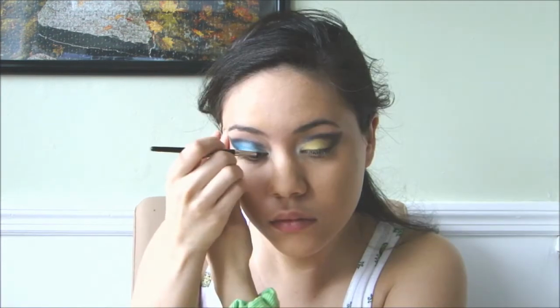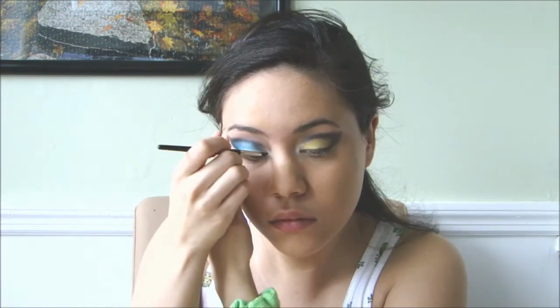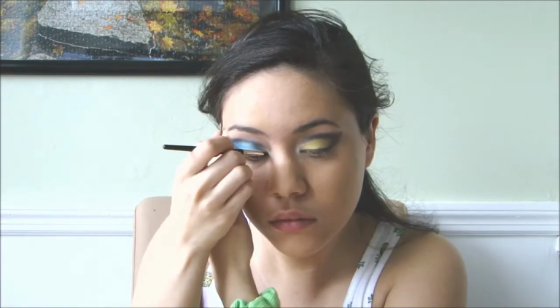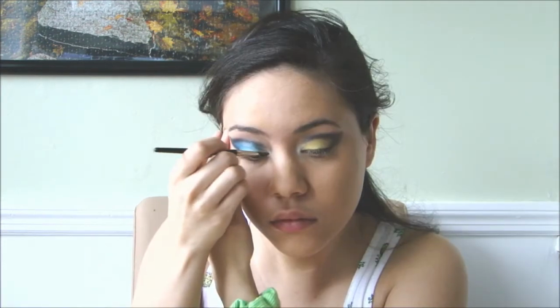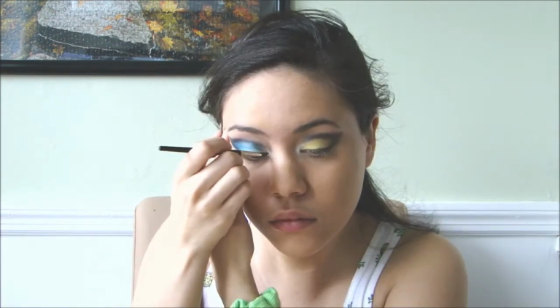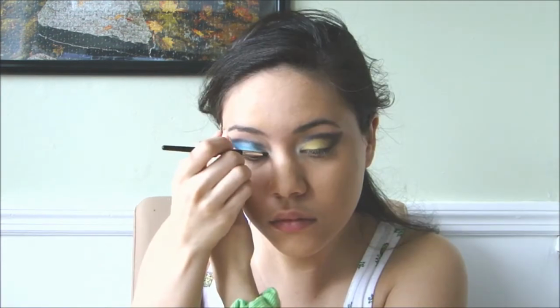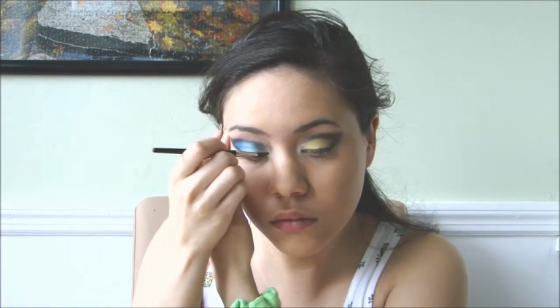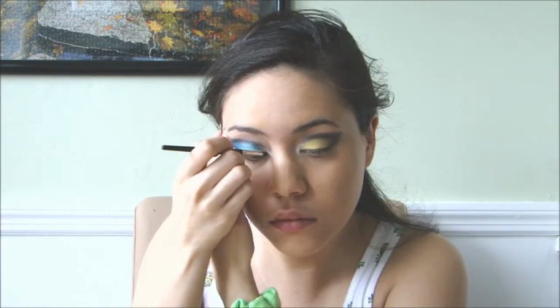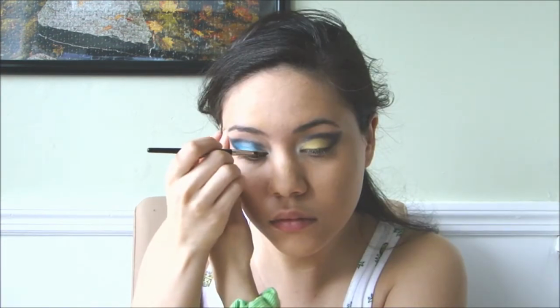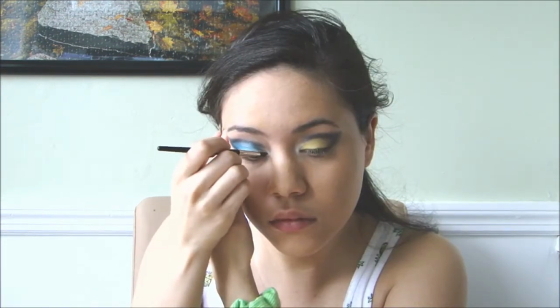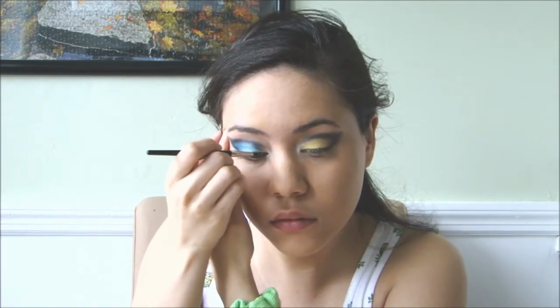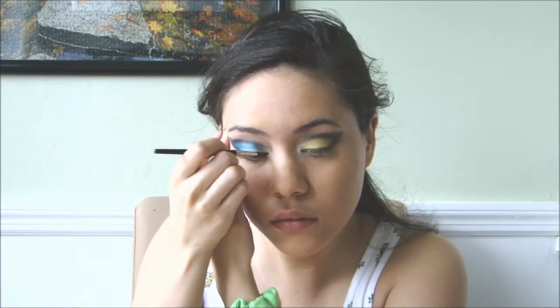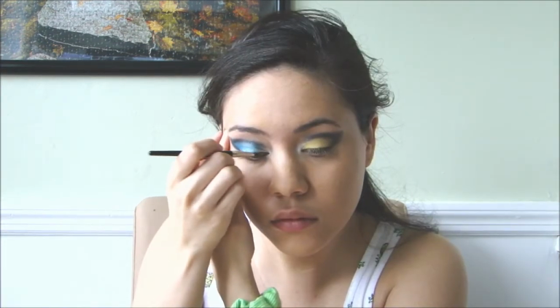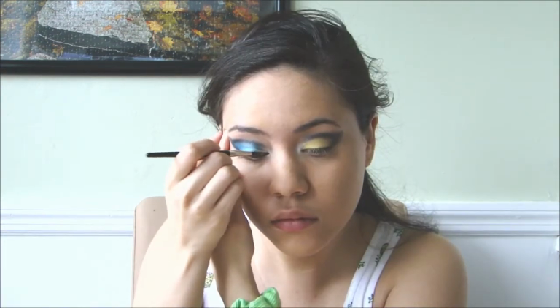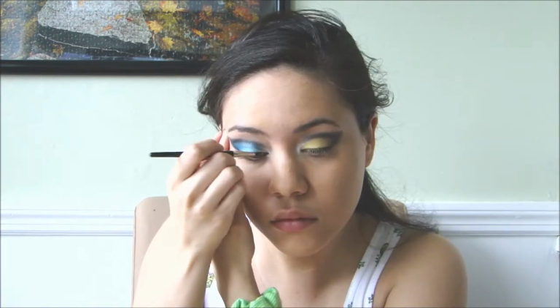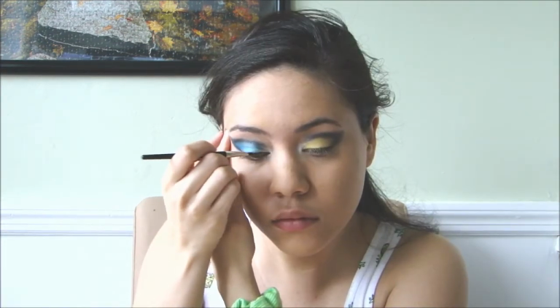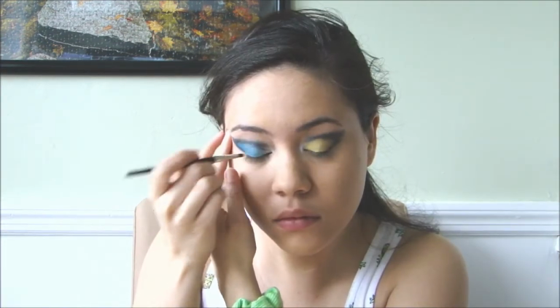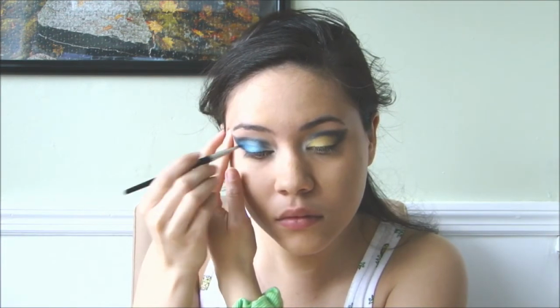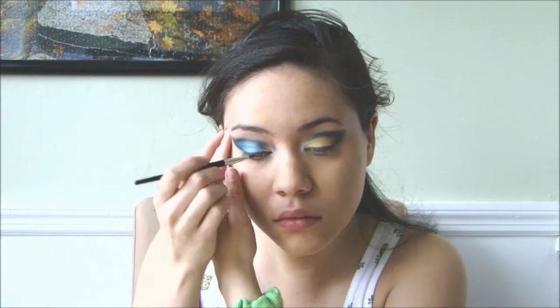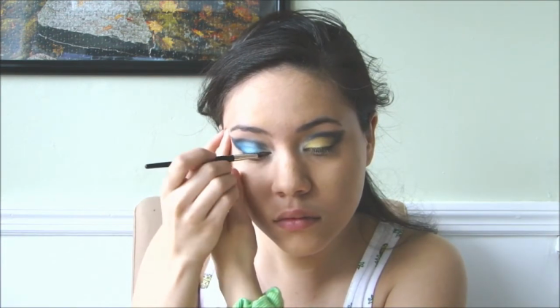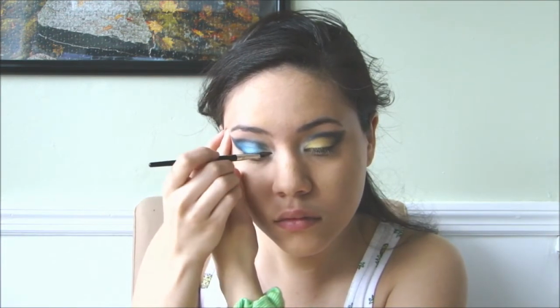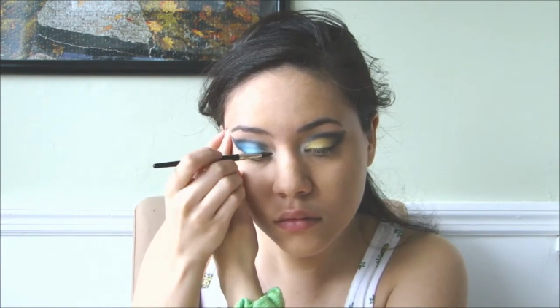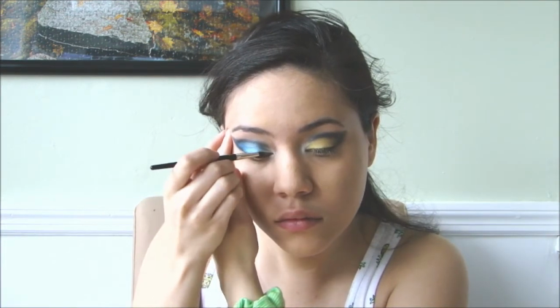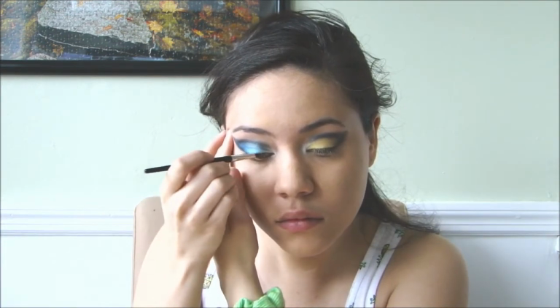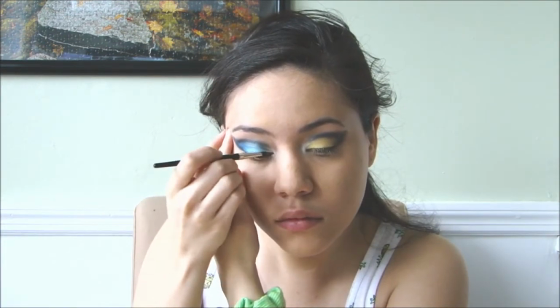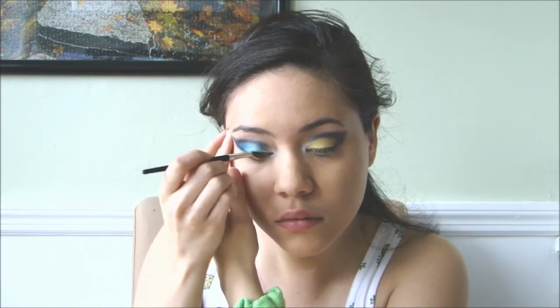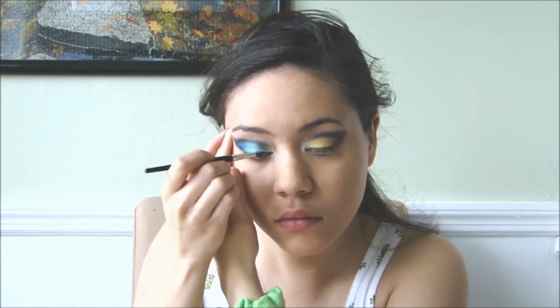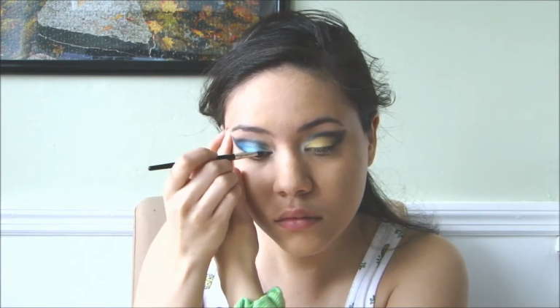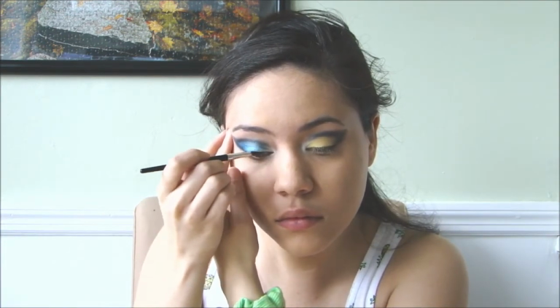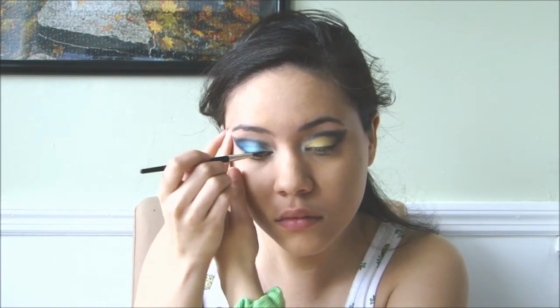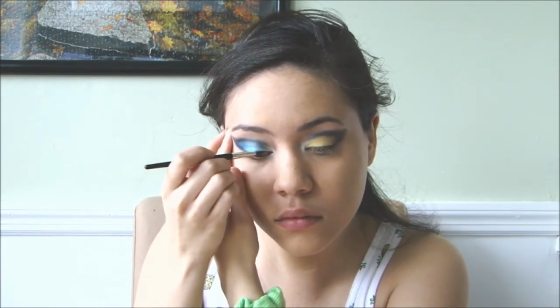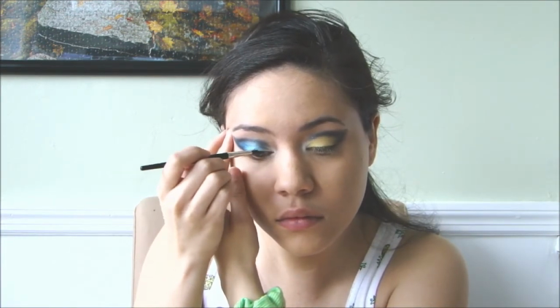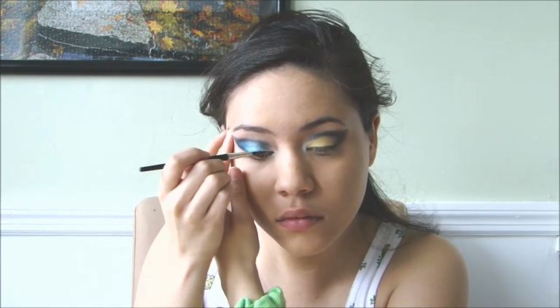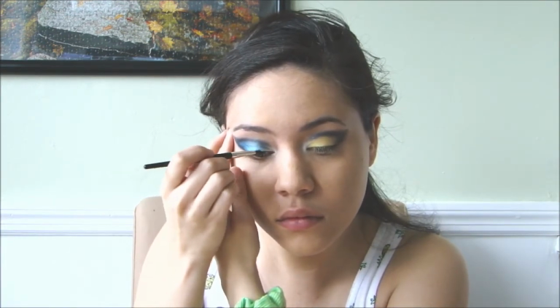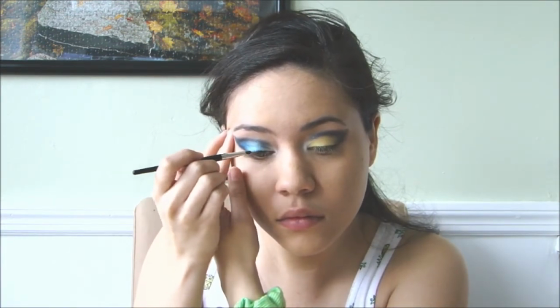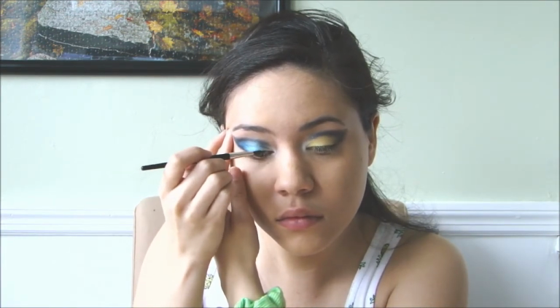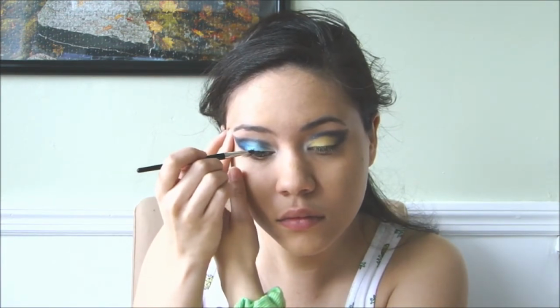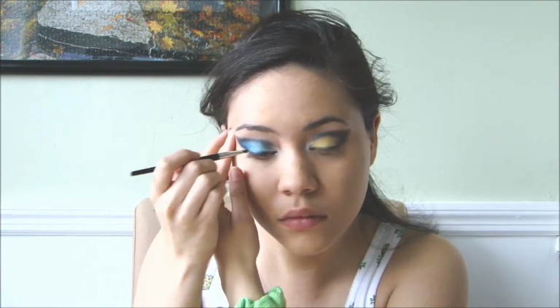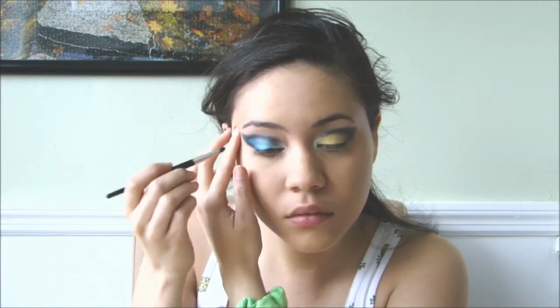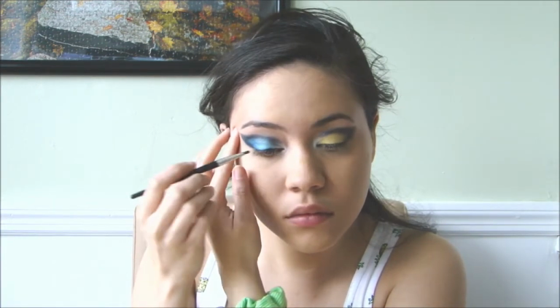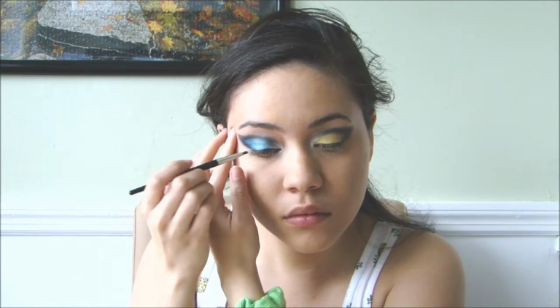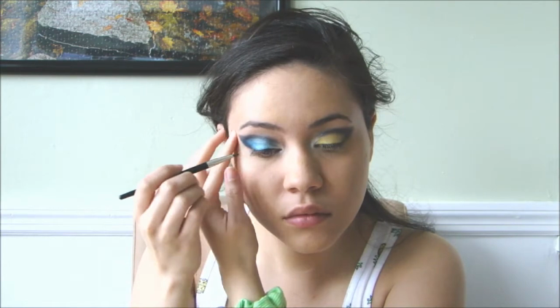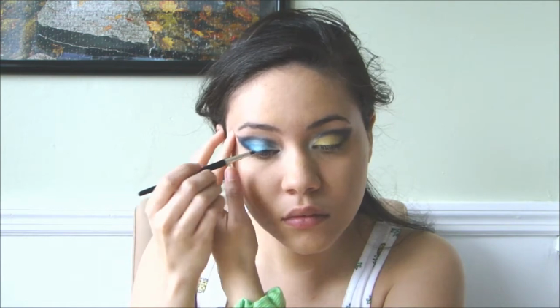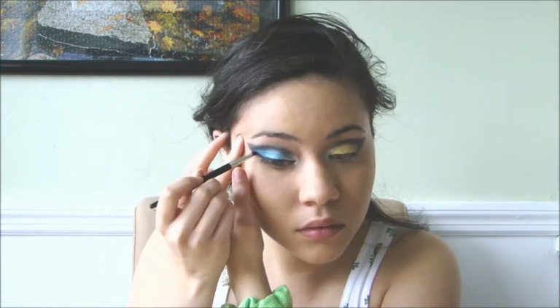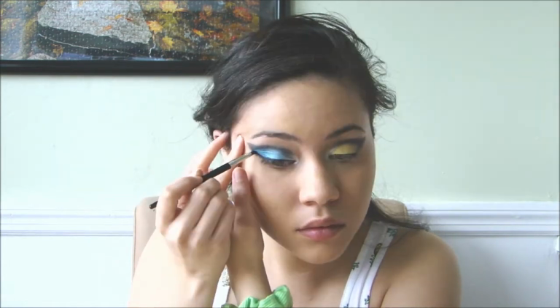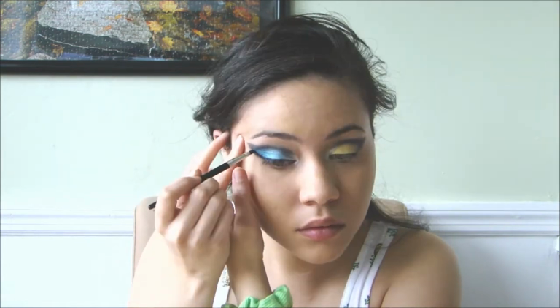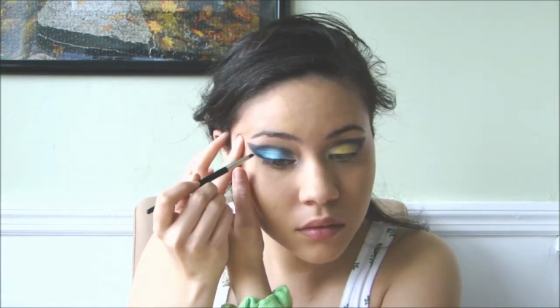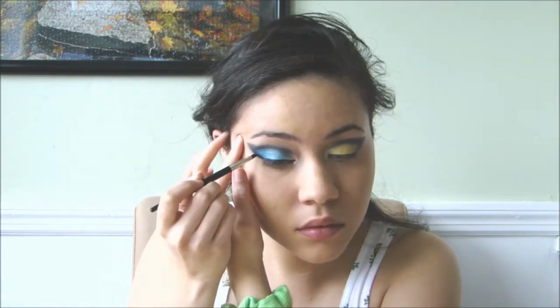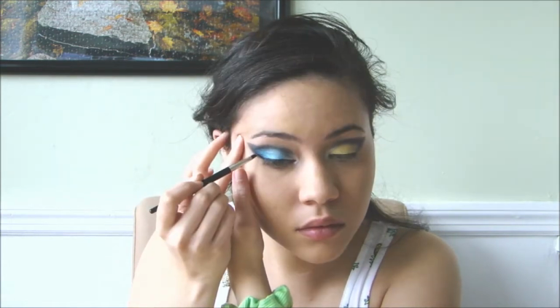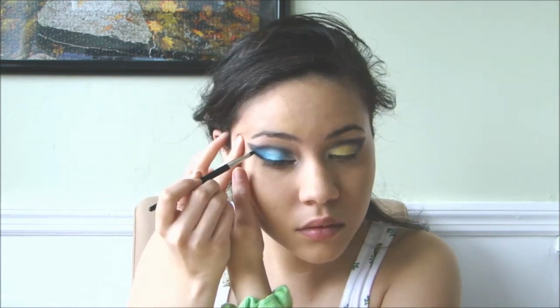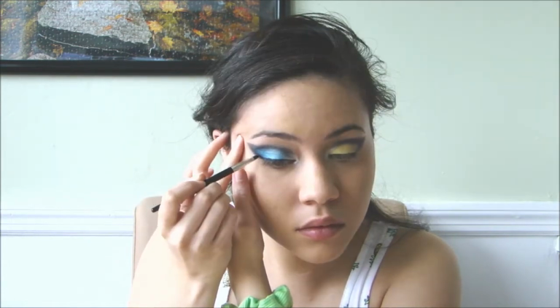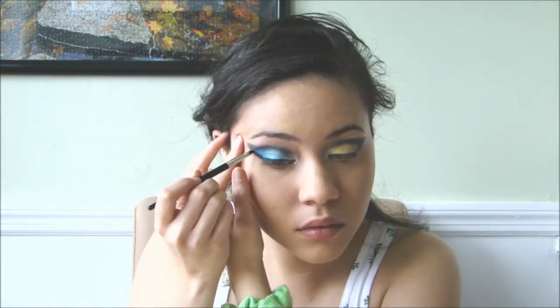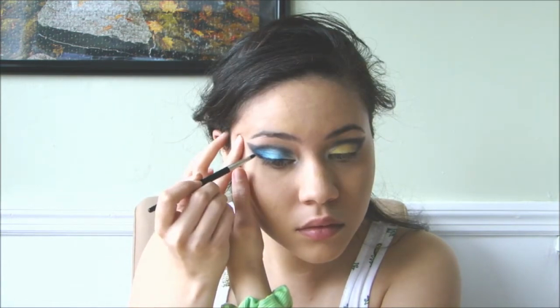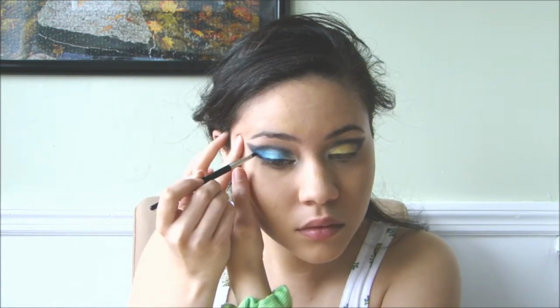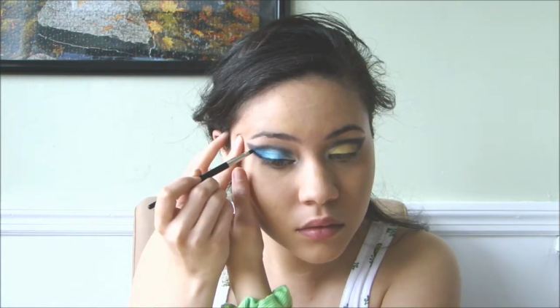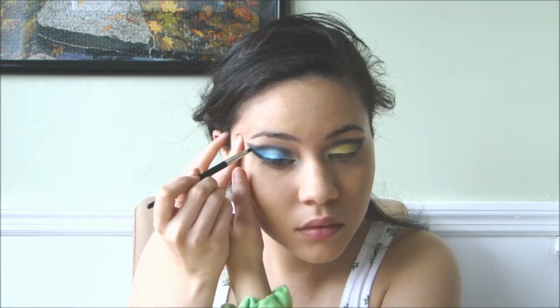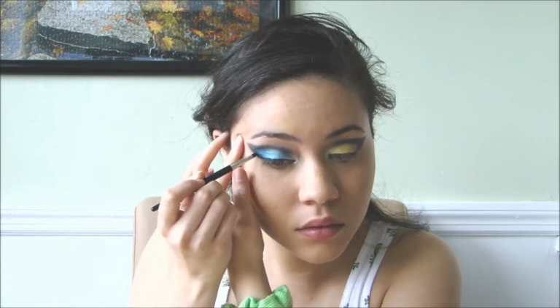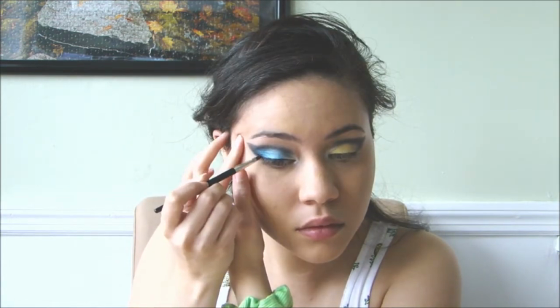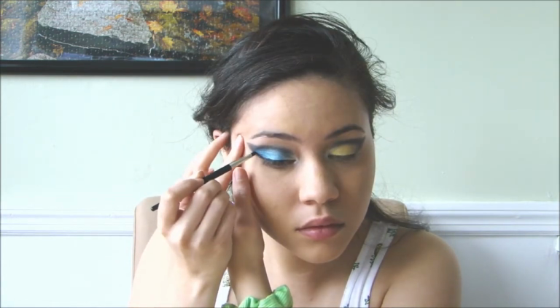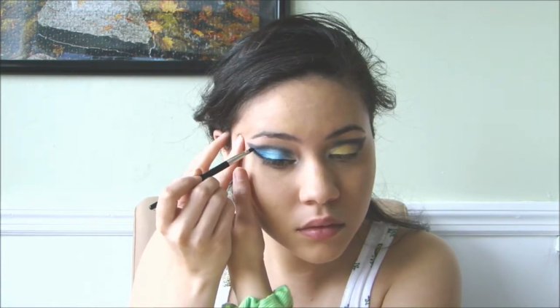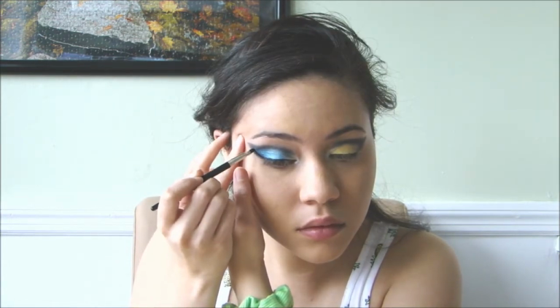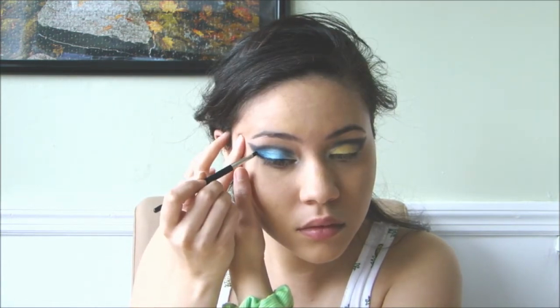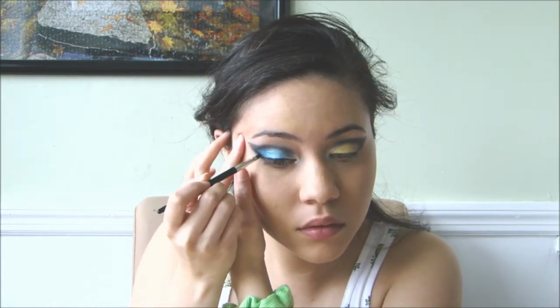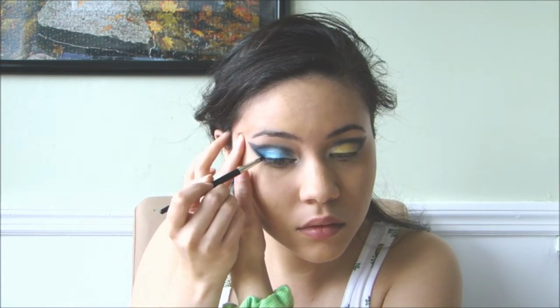Now, I'm drawing on a very dramatic cat eye with a black gel eyeliner.